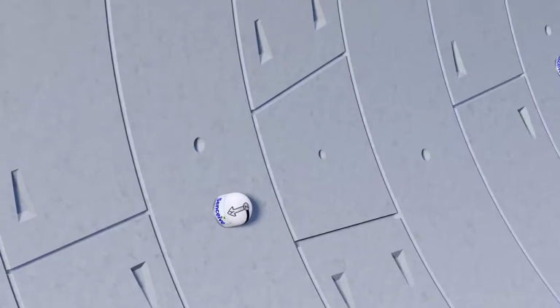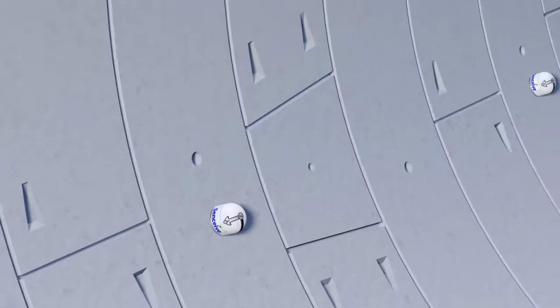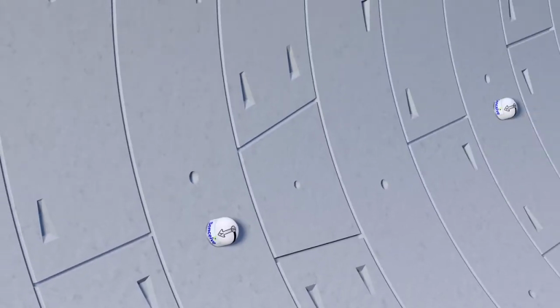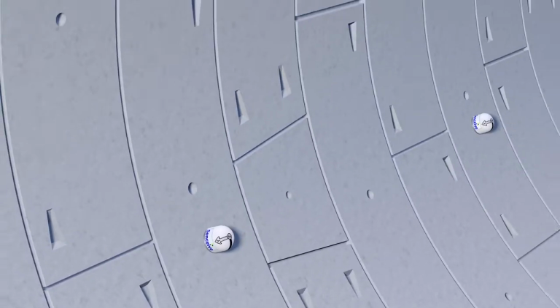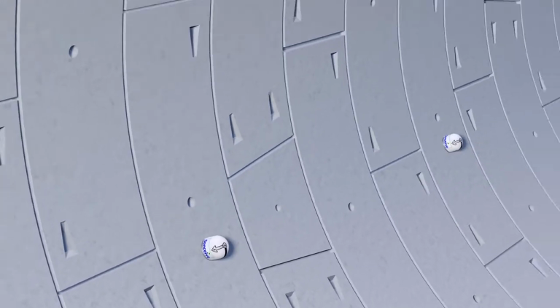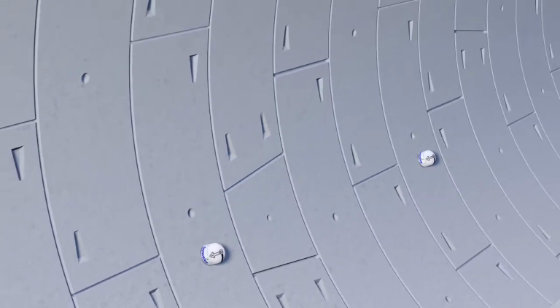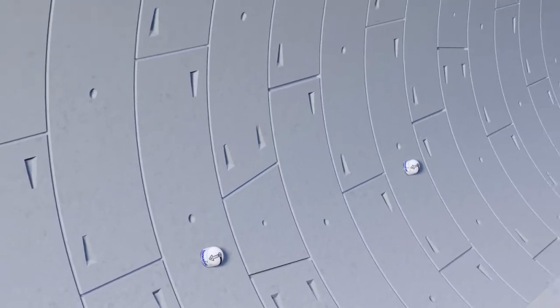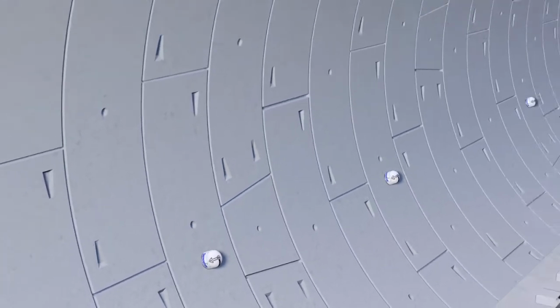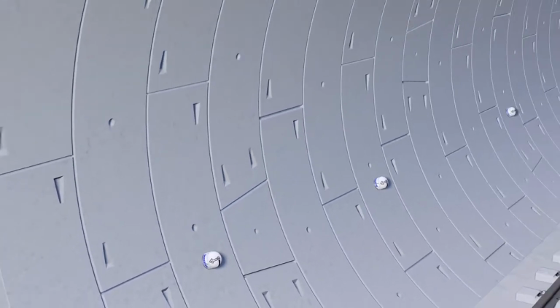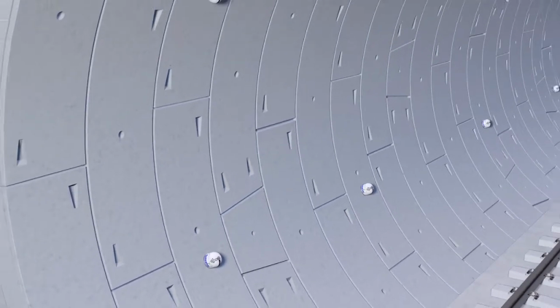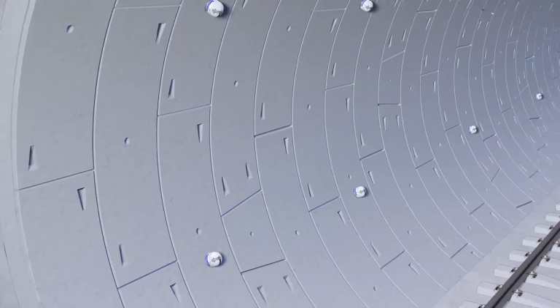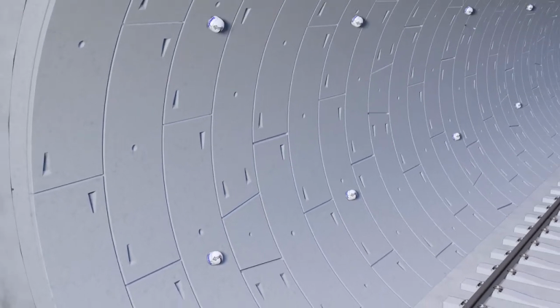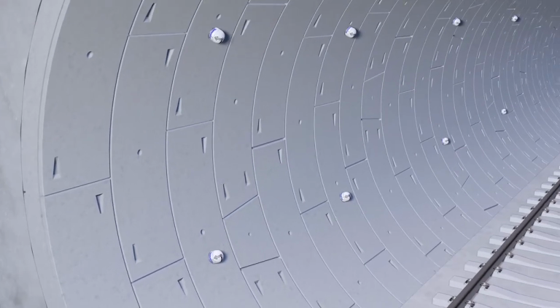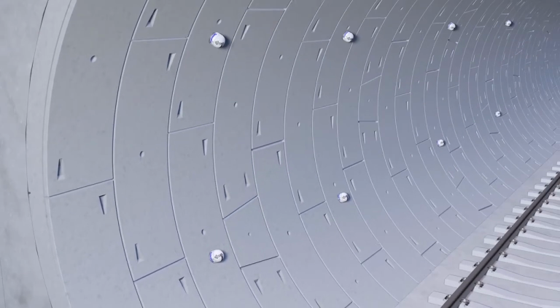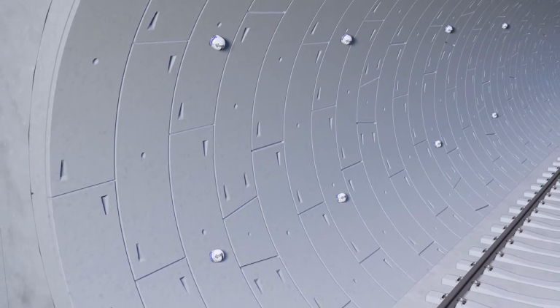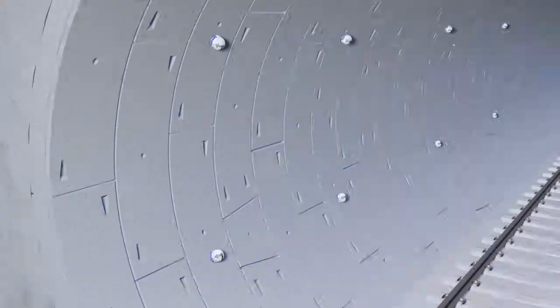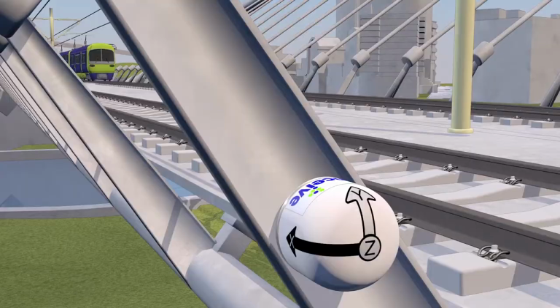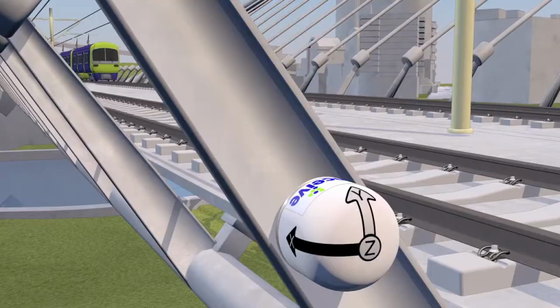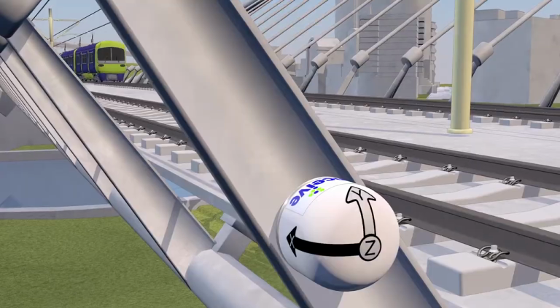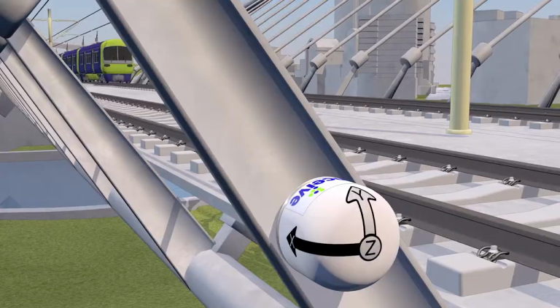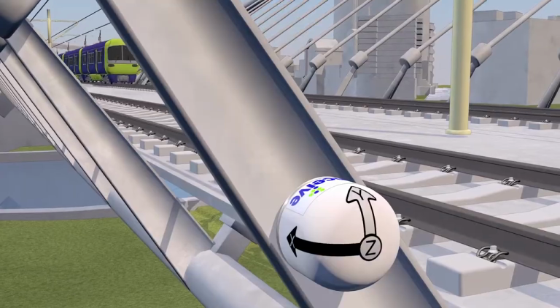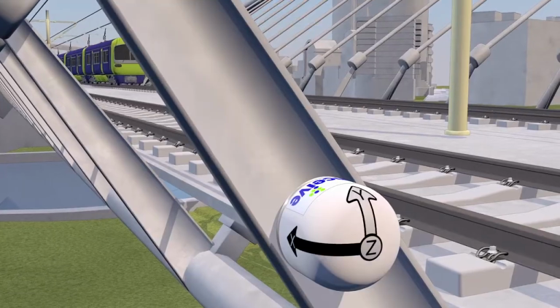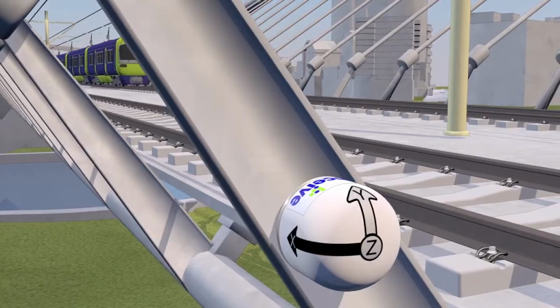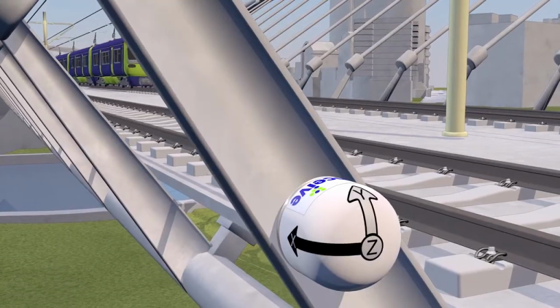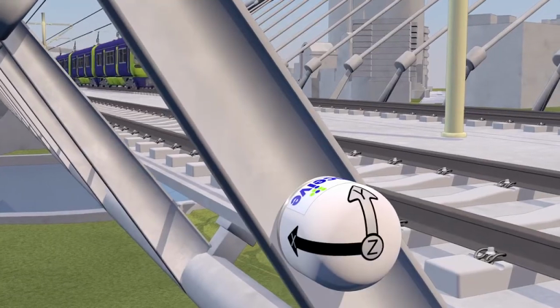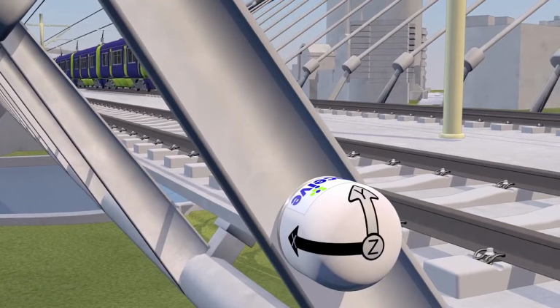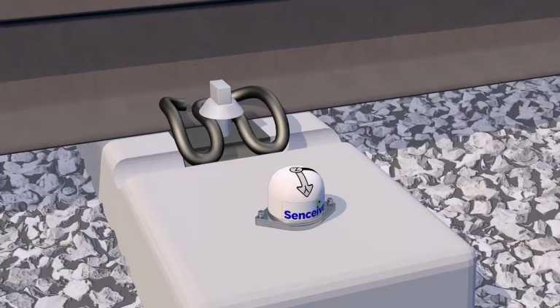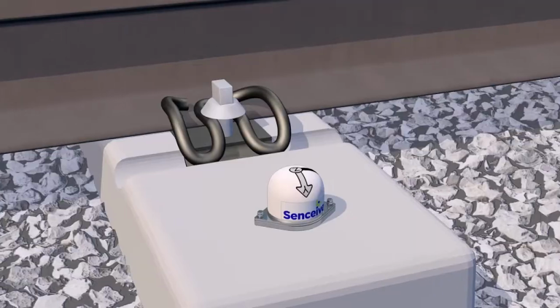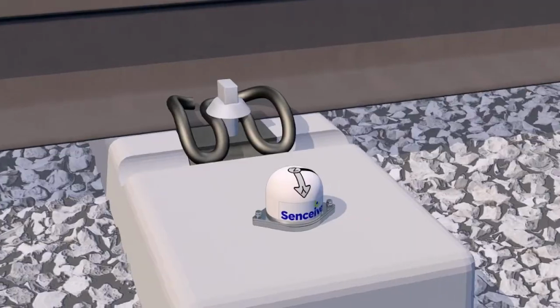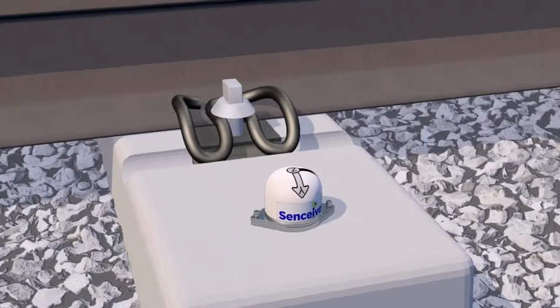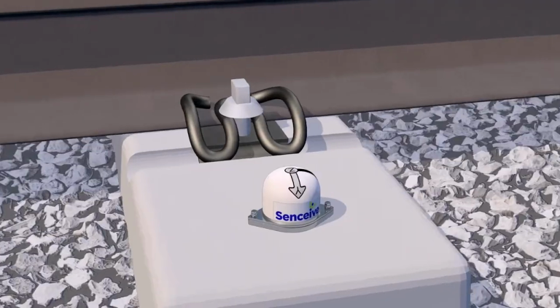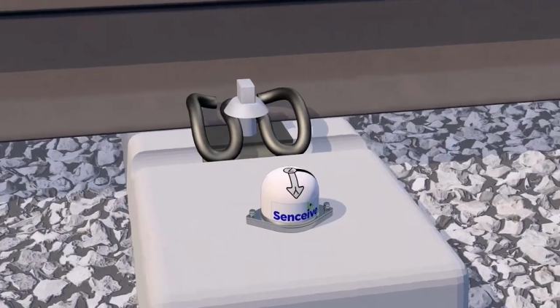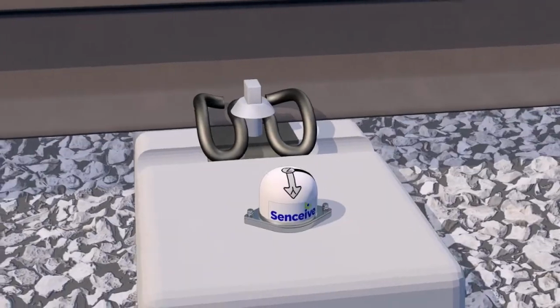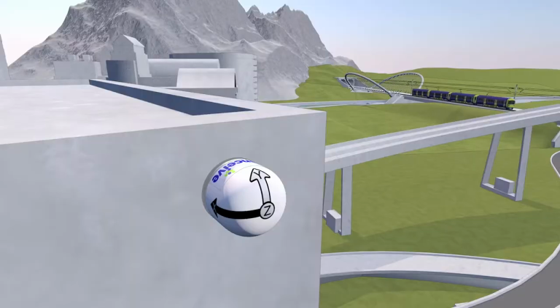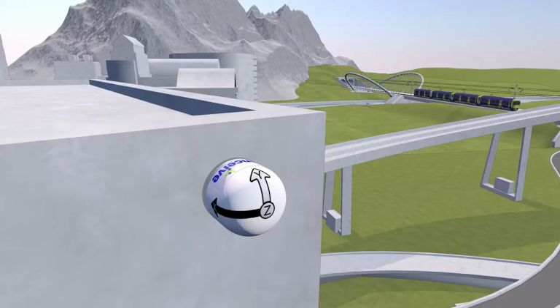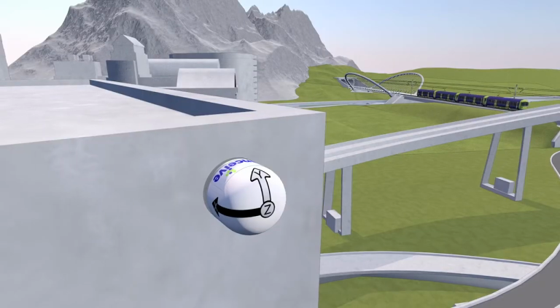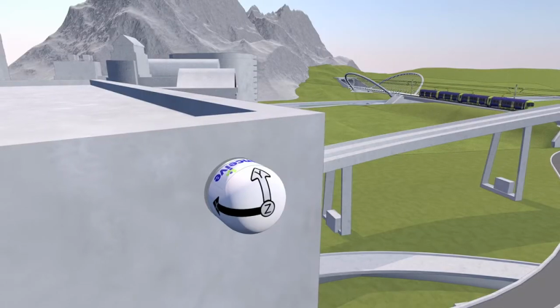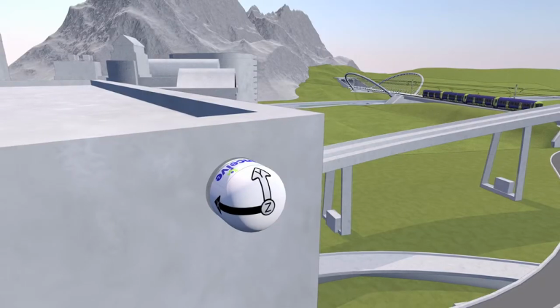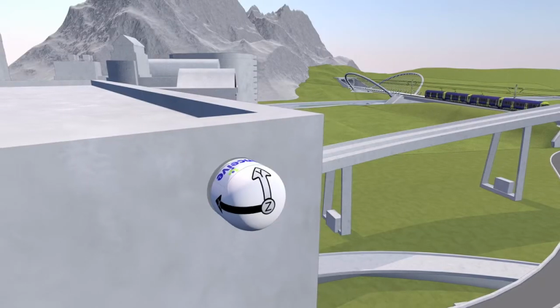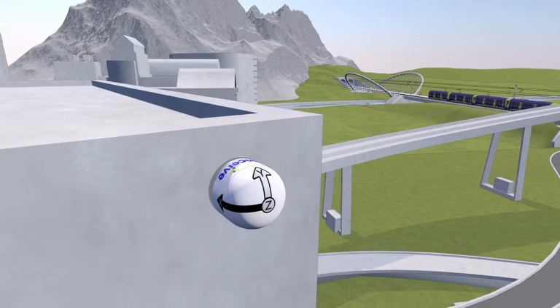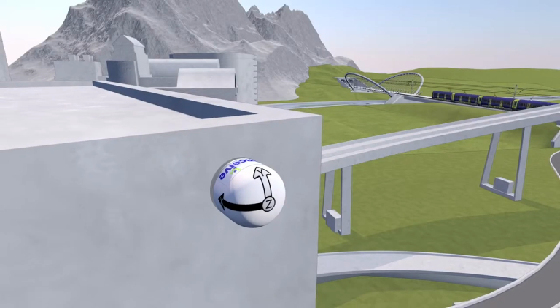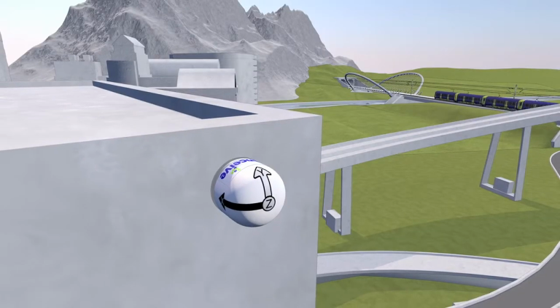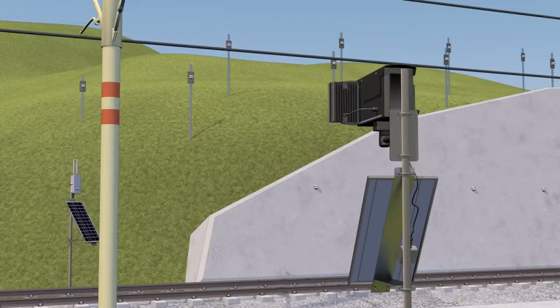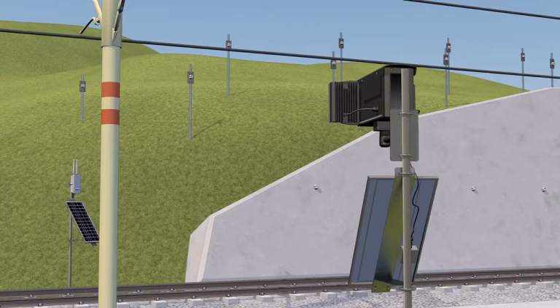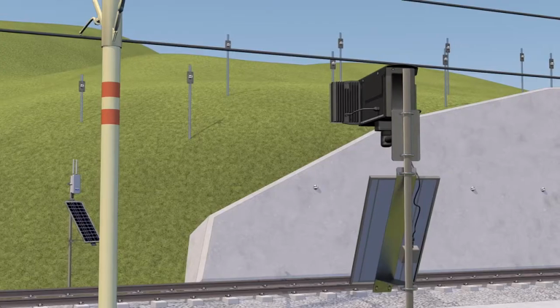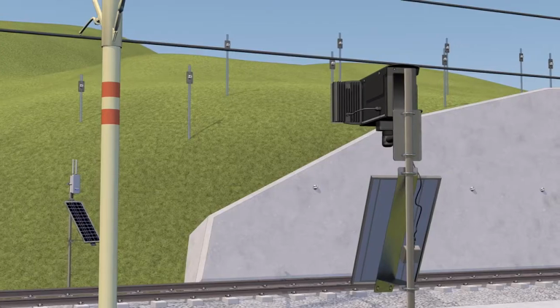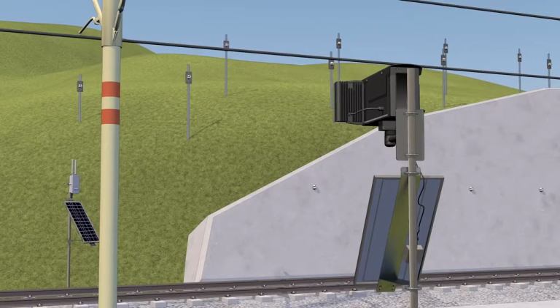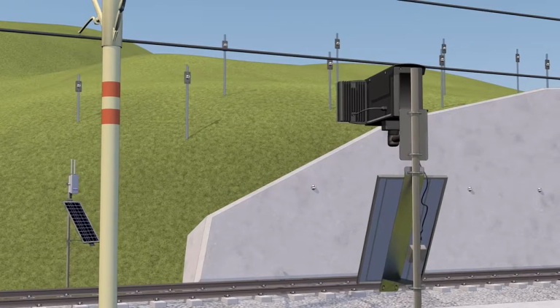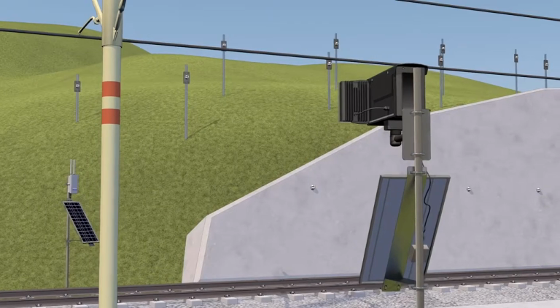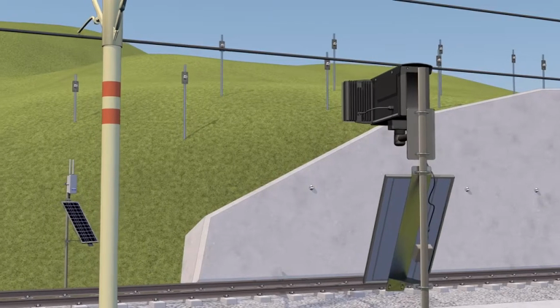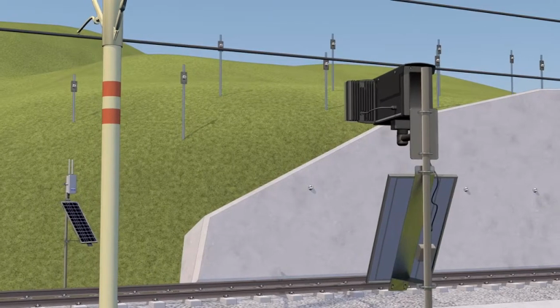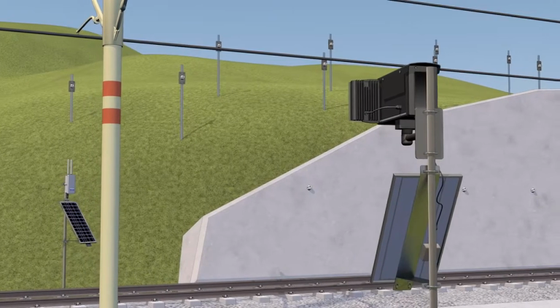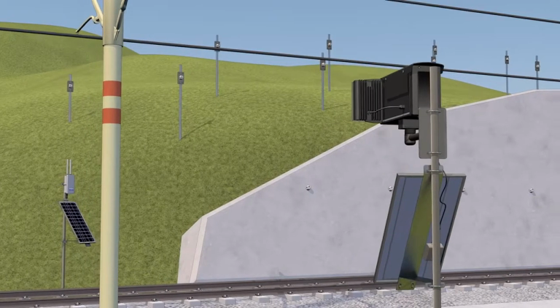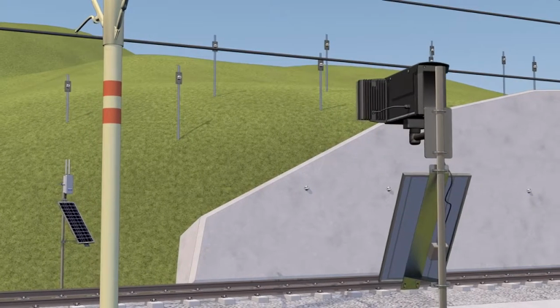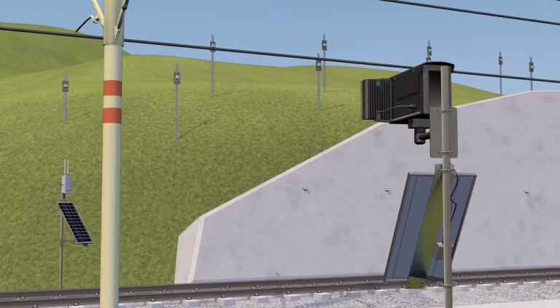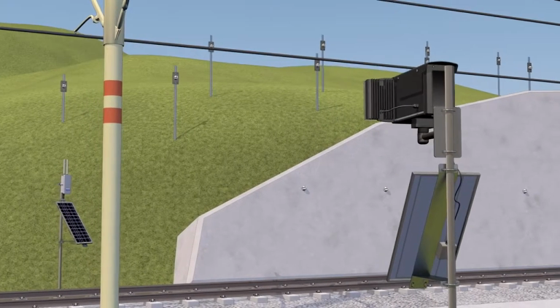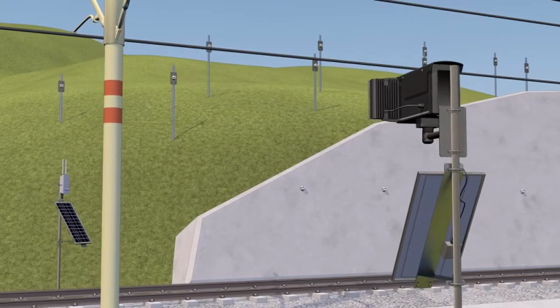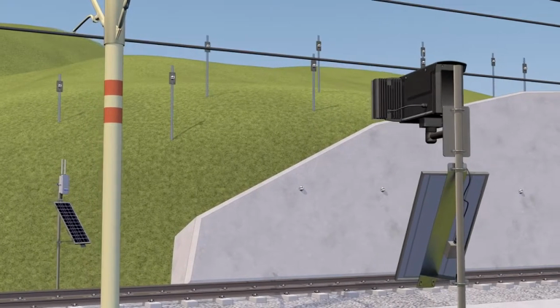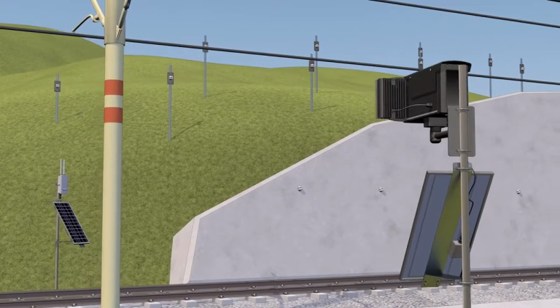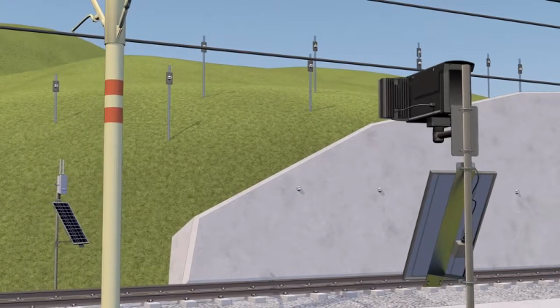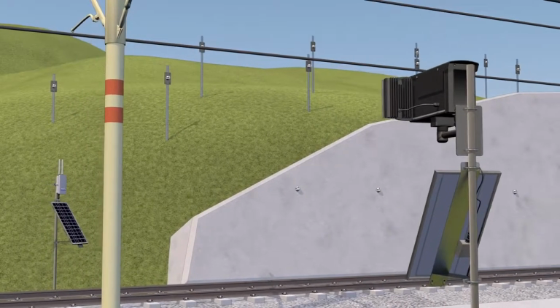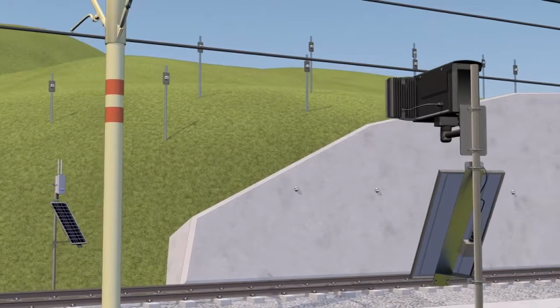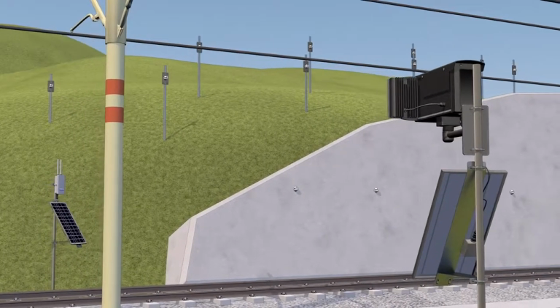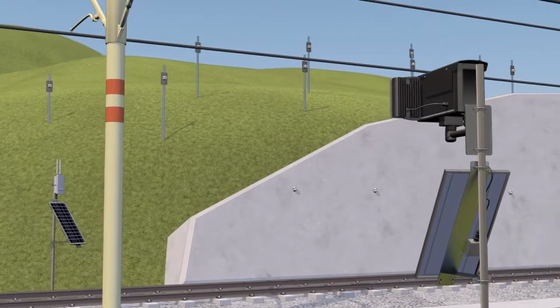Ideal for tunnels, bridges, track bed, buildings, retaining walls and earthworks.